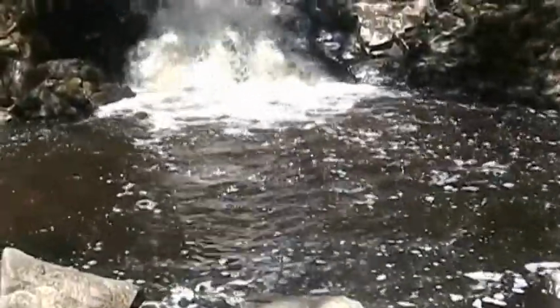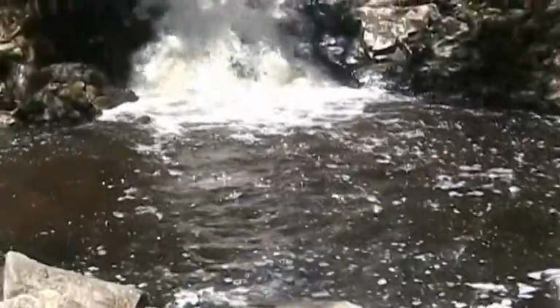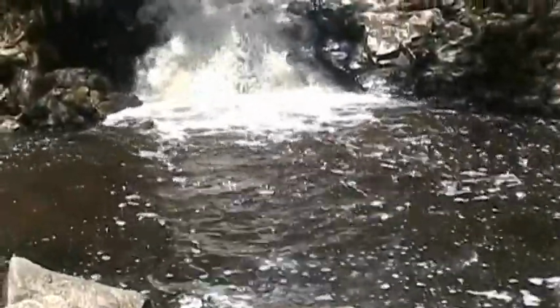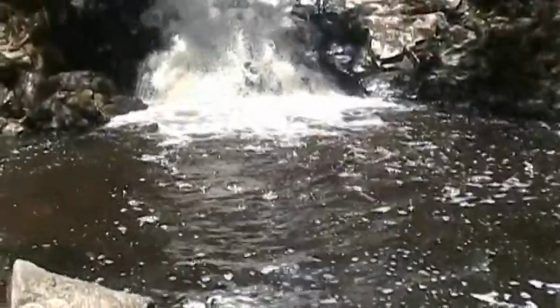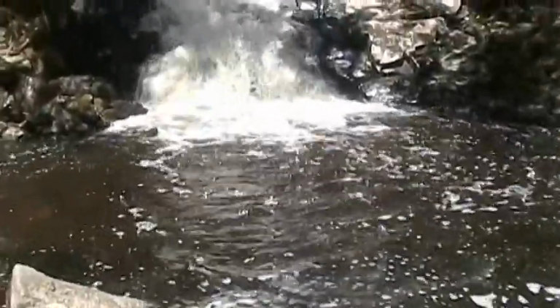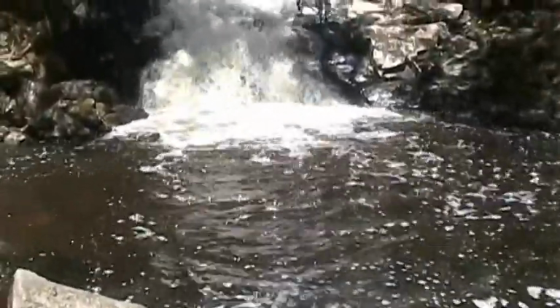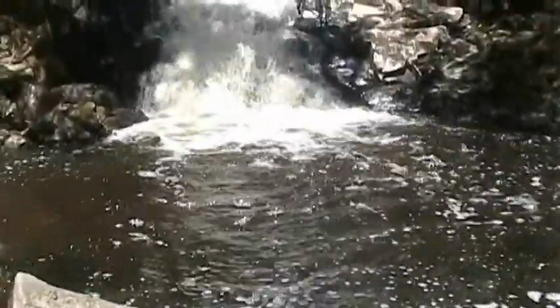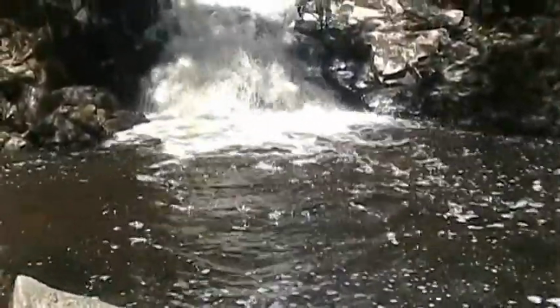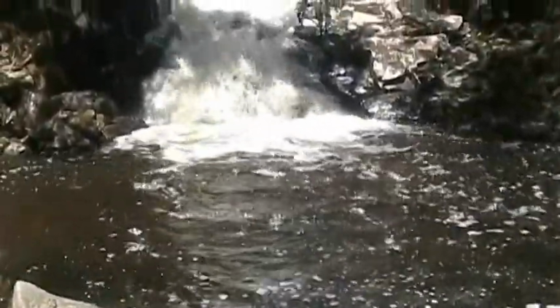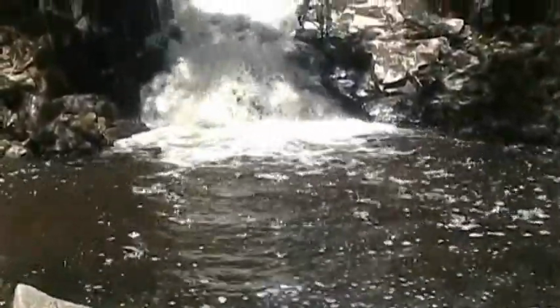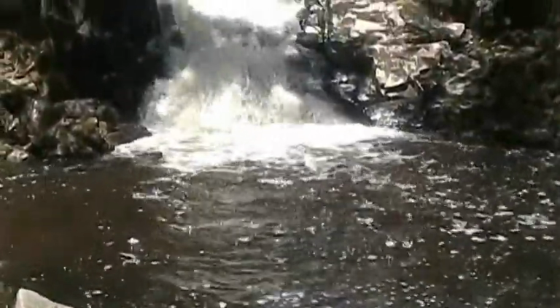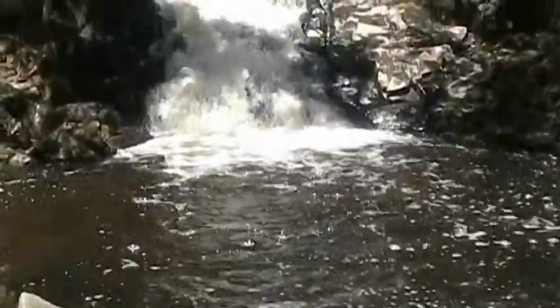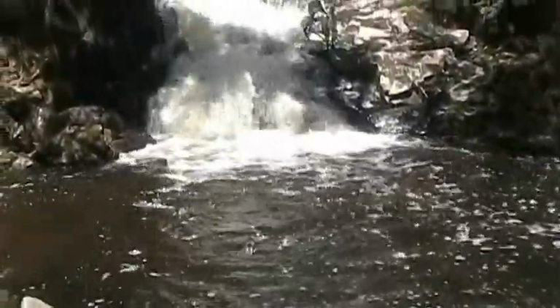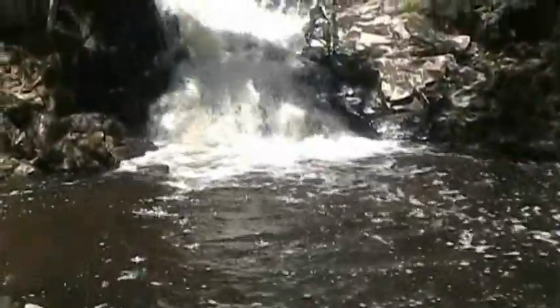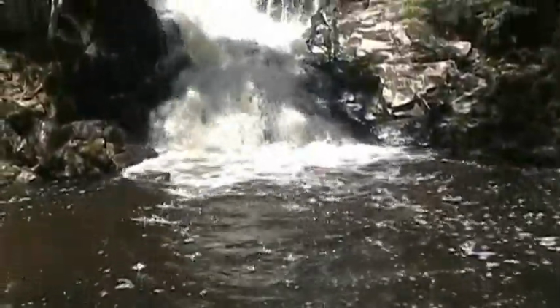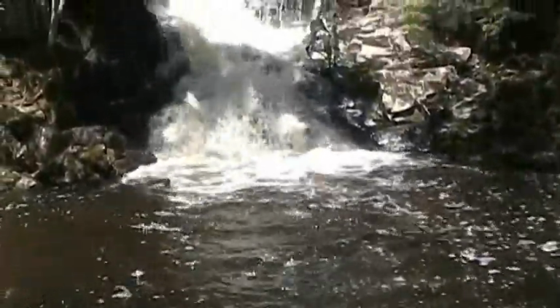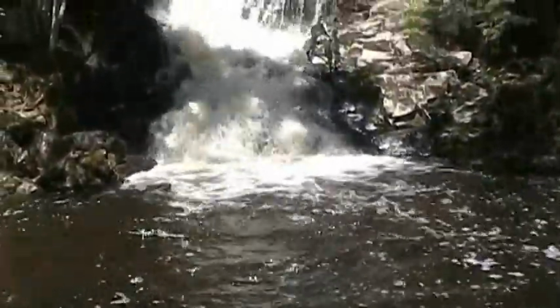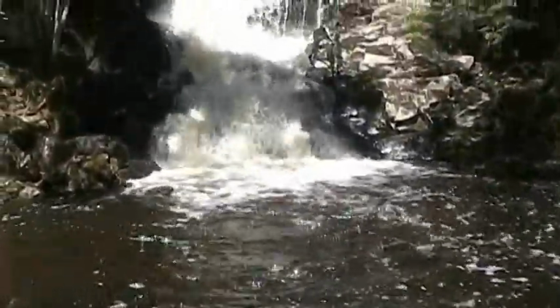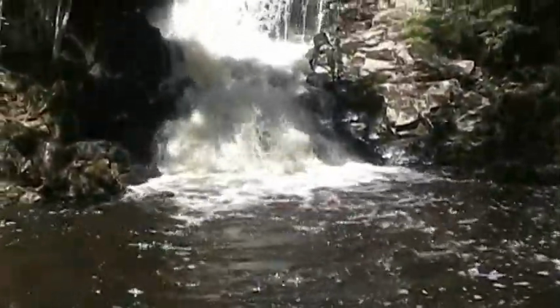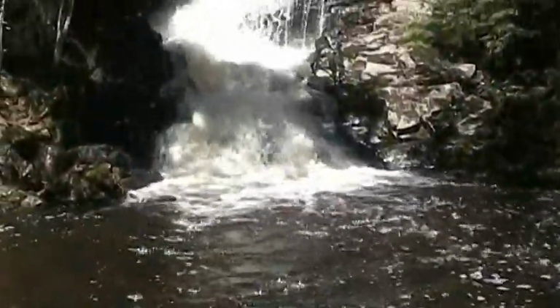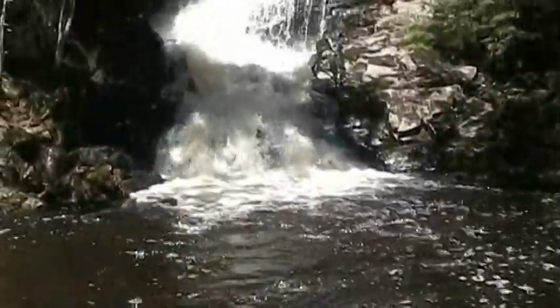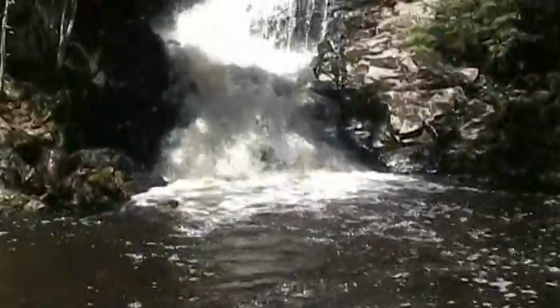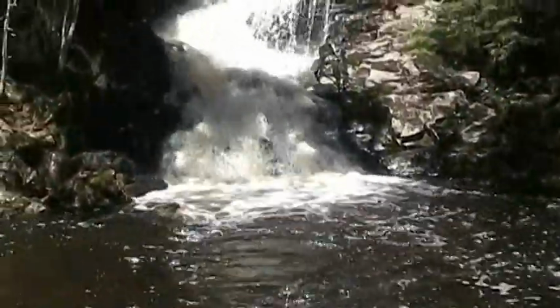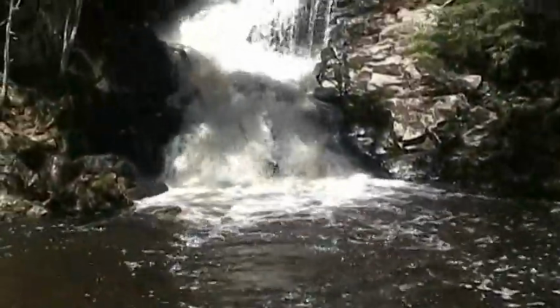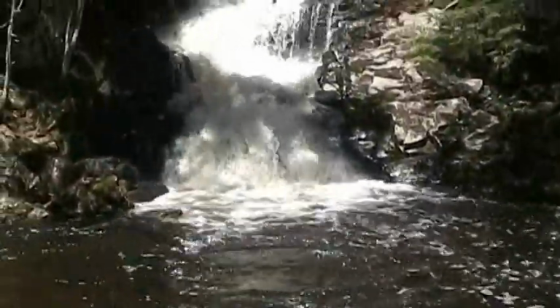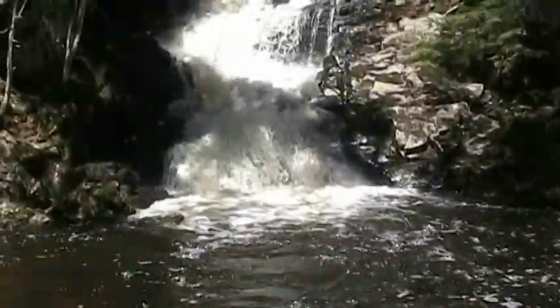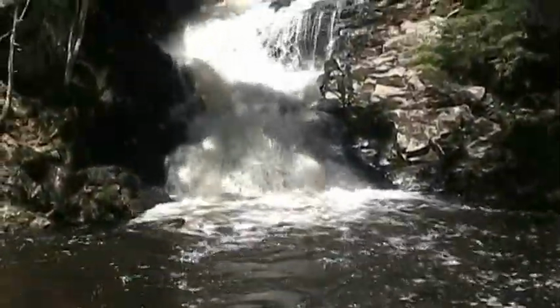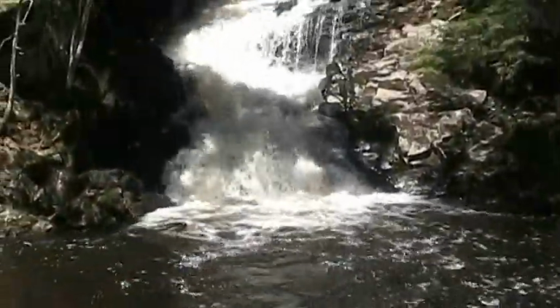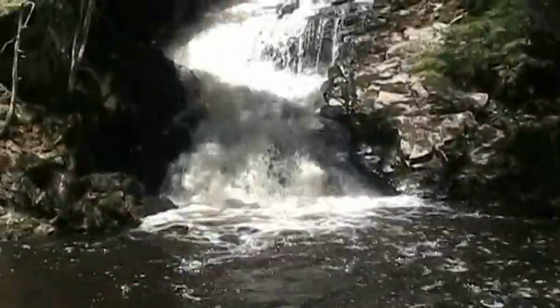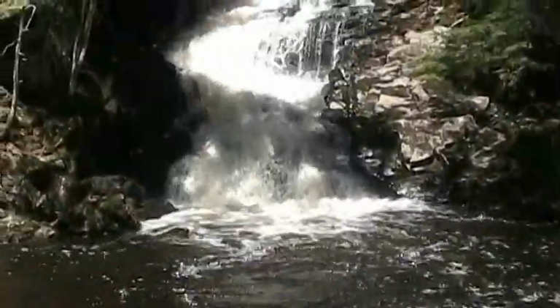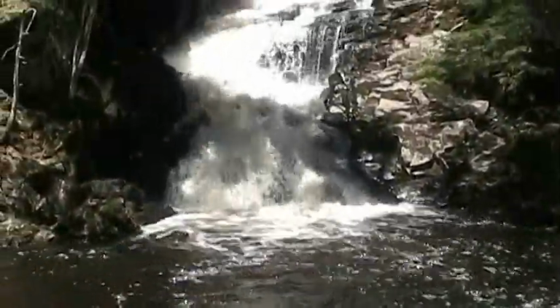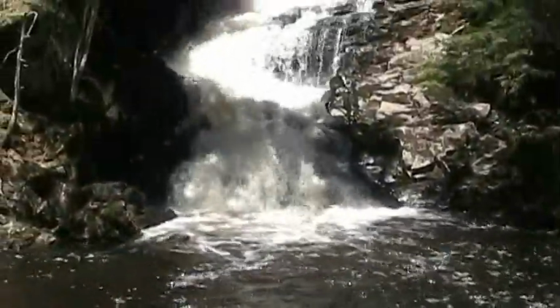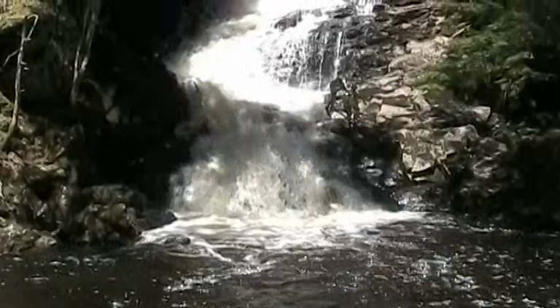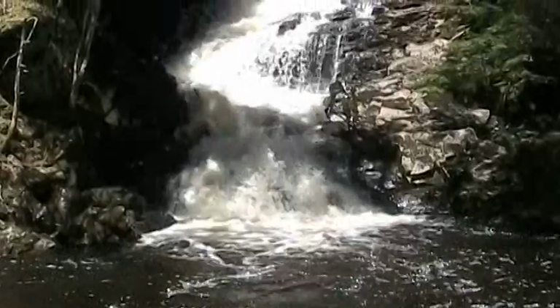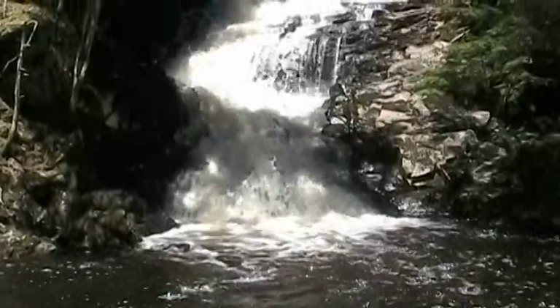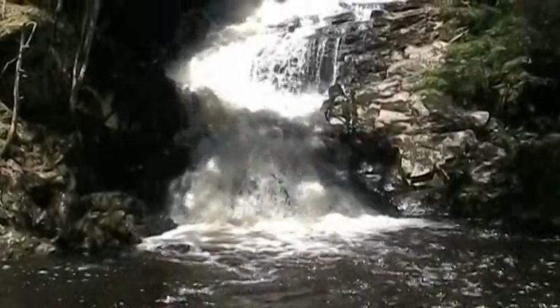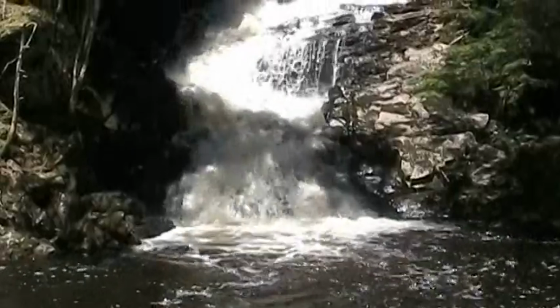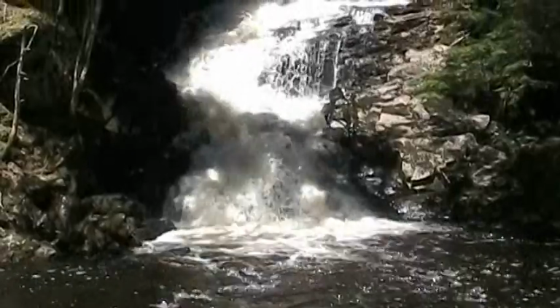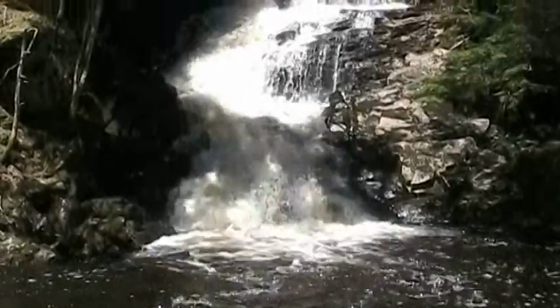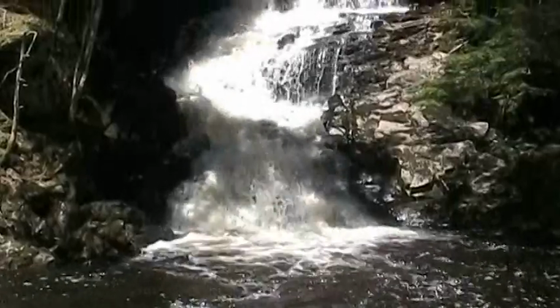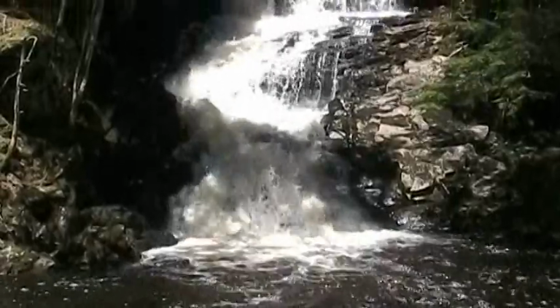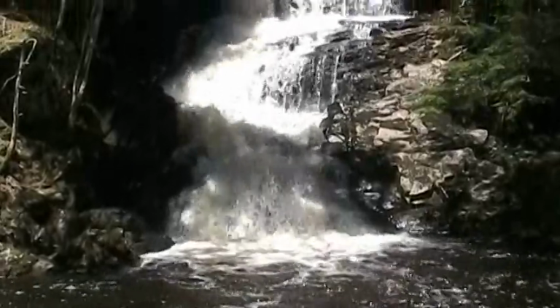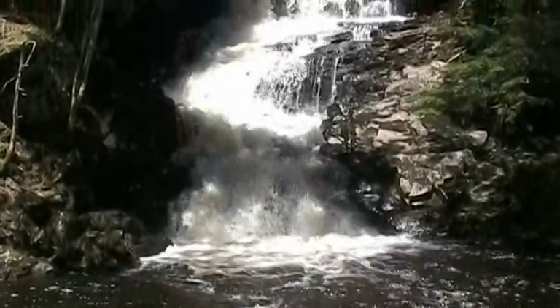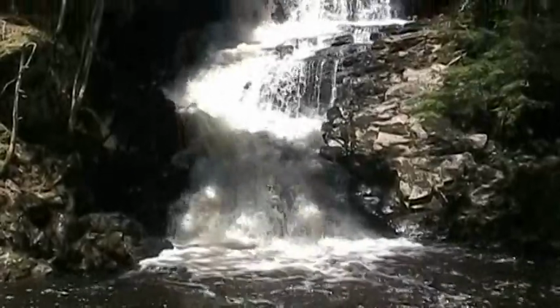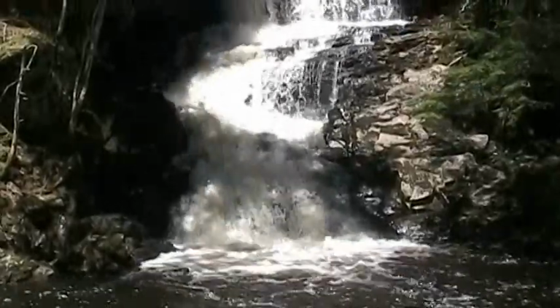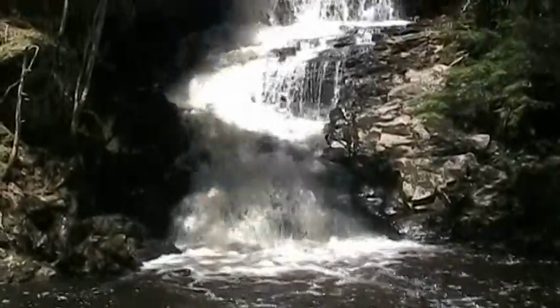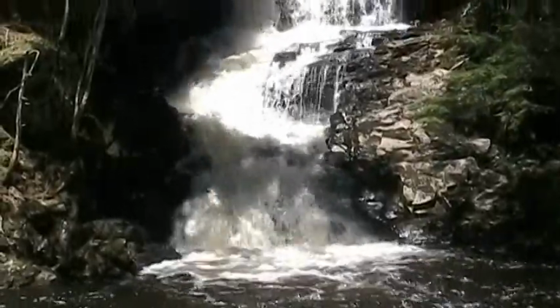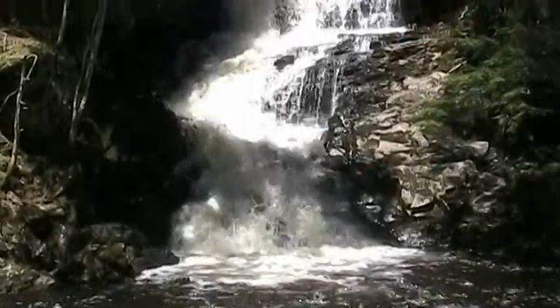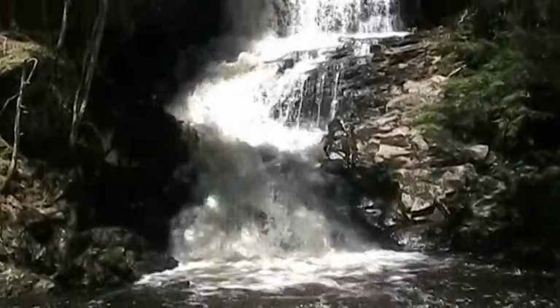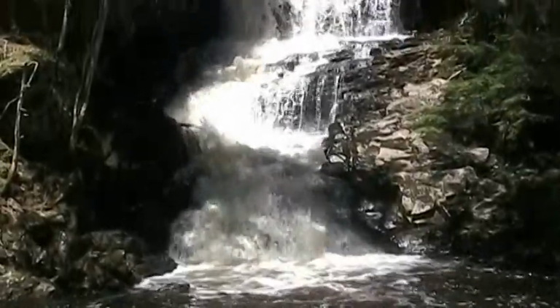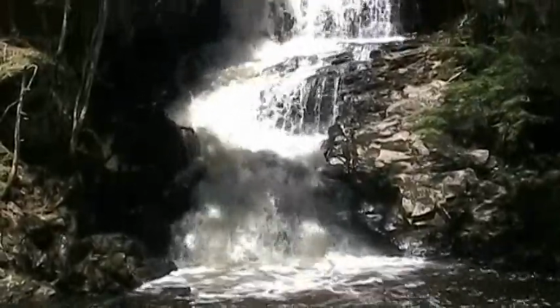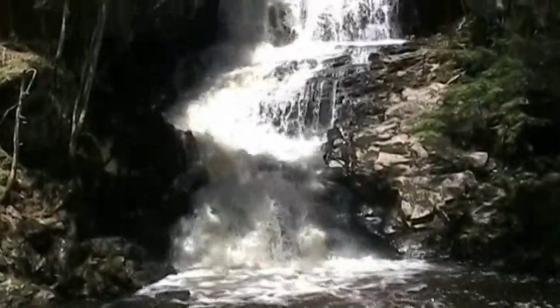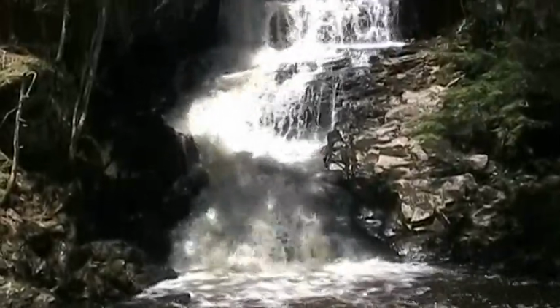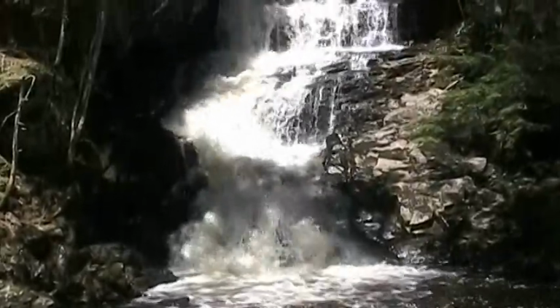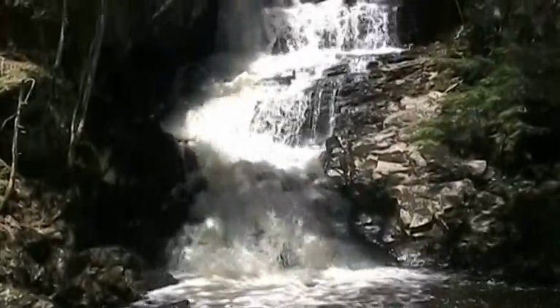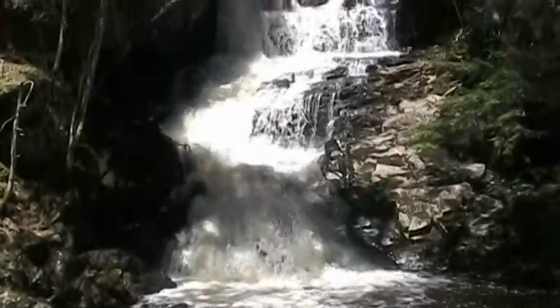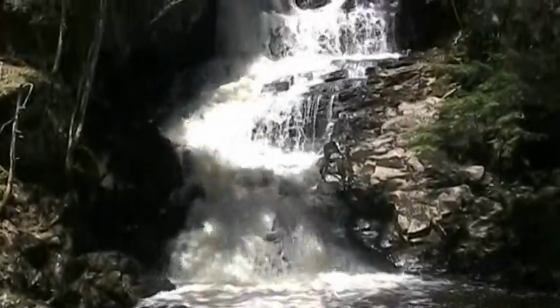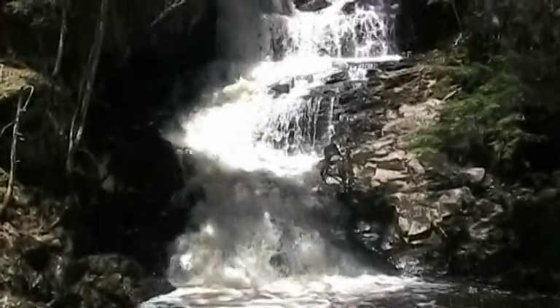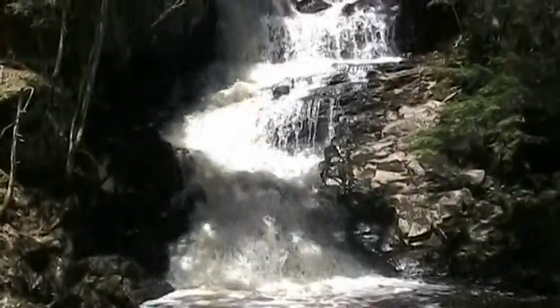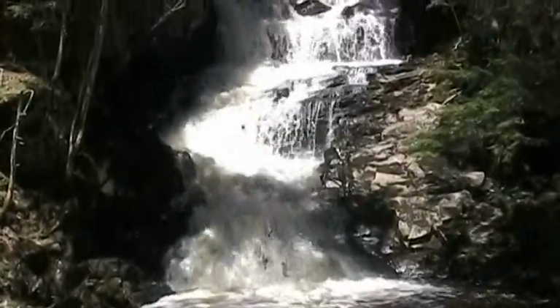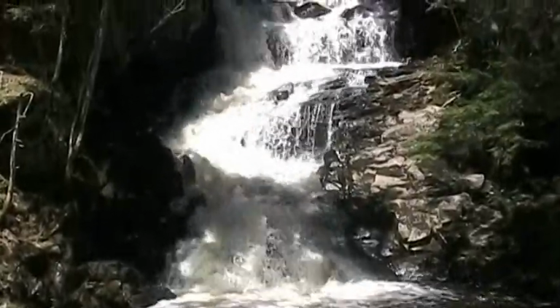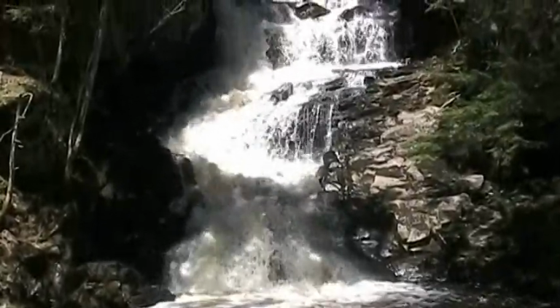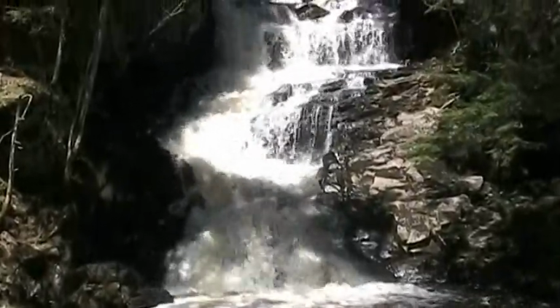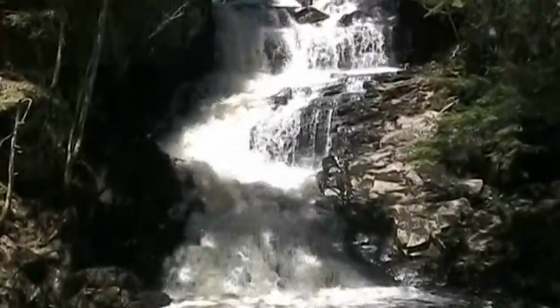So I'm just going to pan up from the bottom here. I don't think this camera can really do it justice.